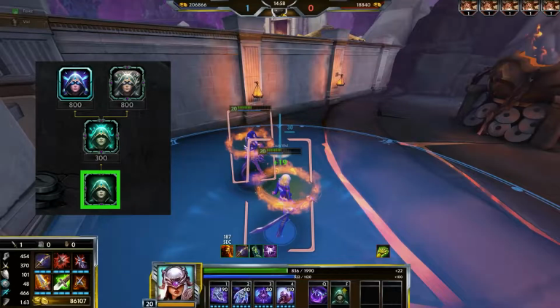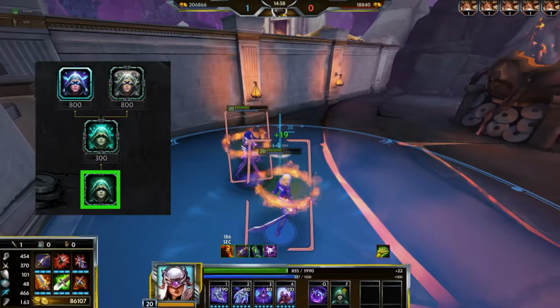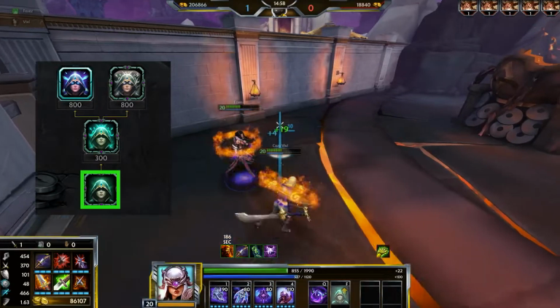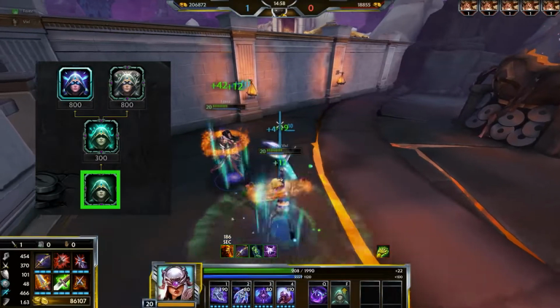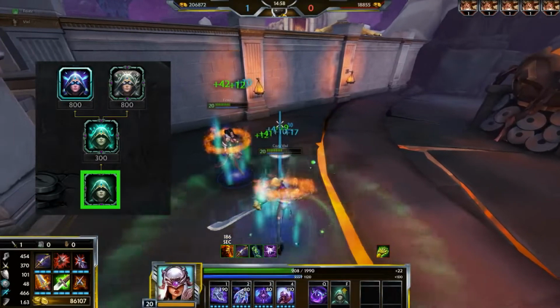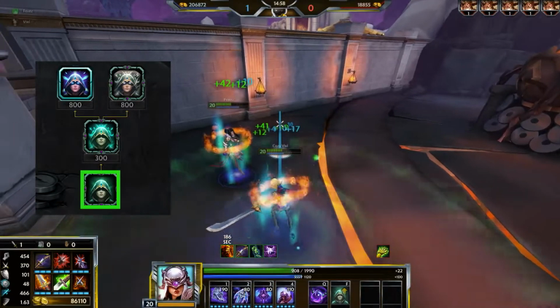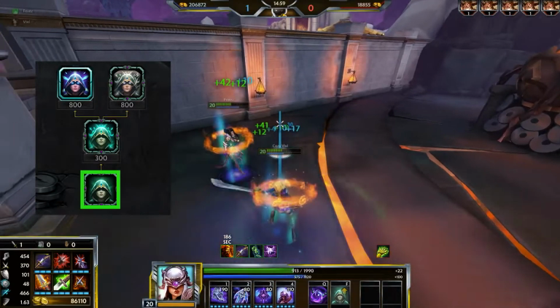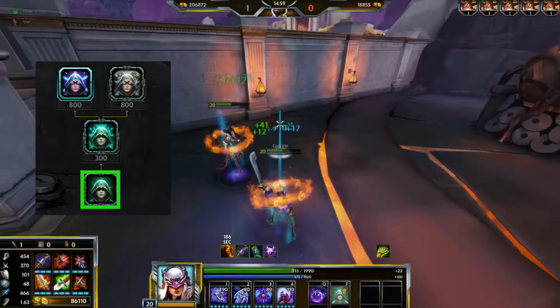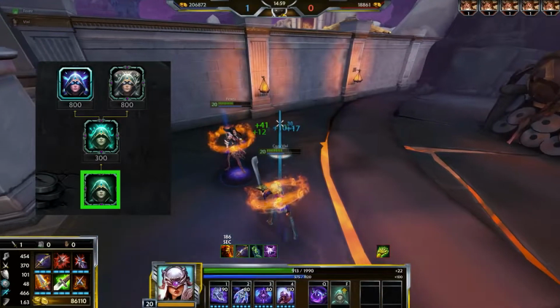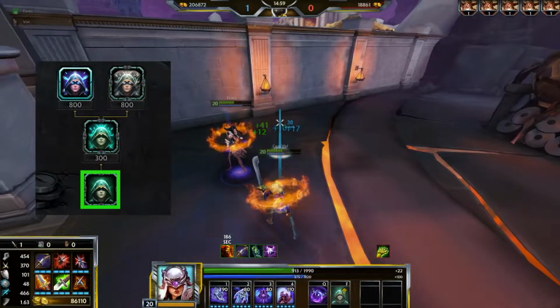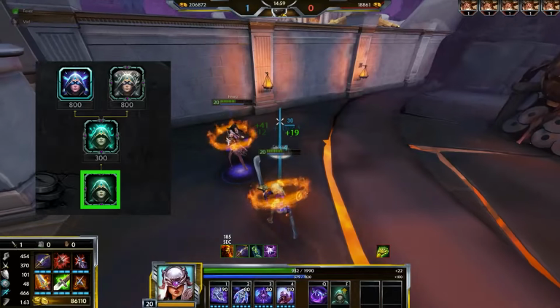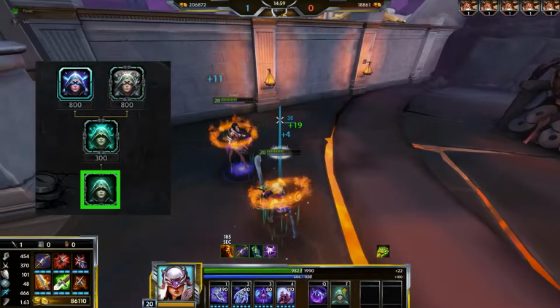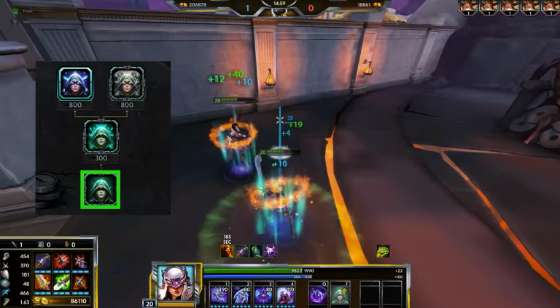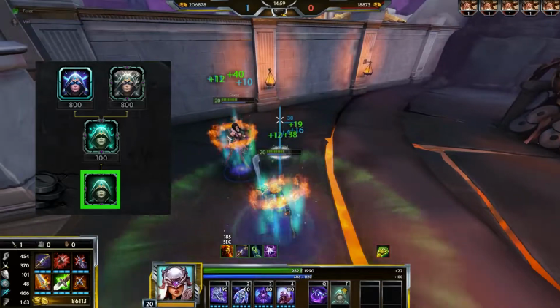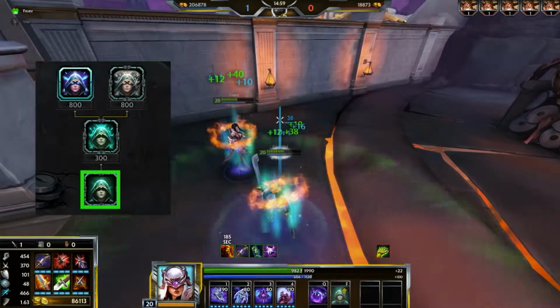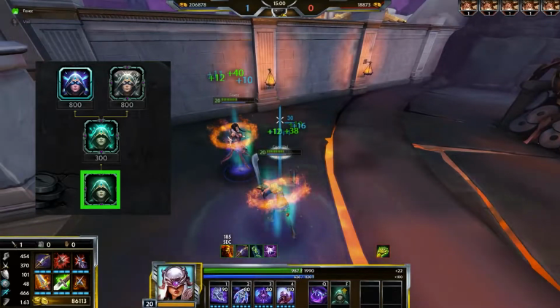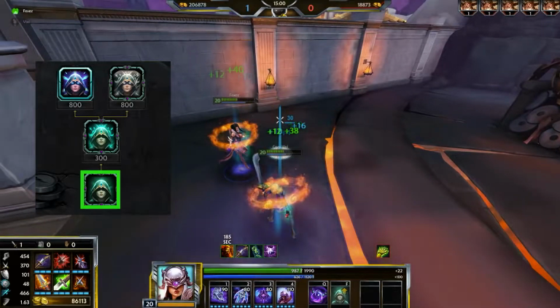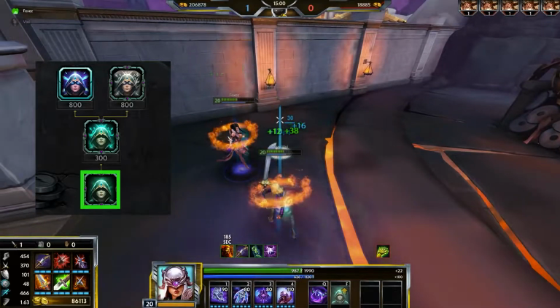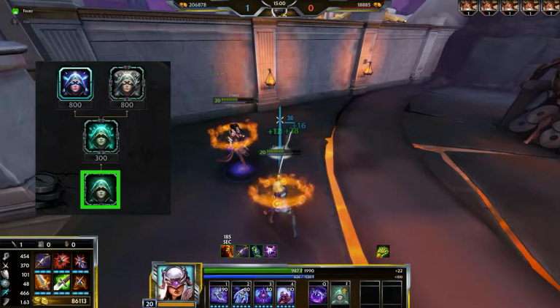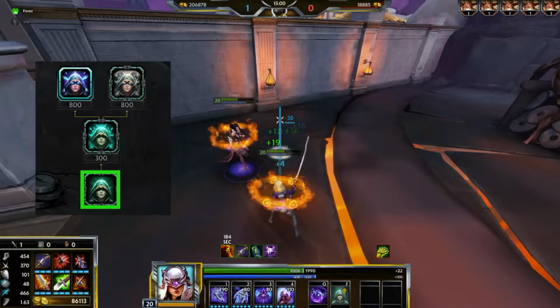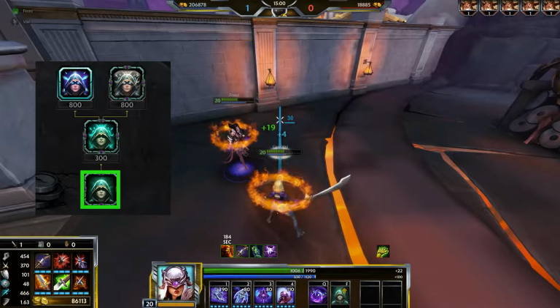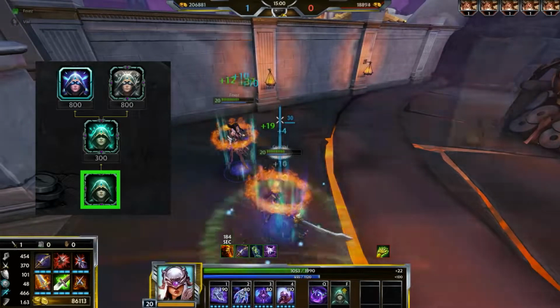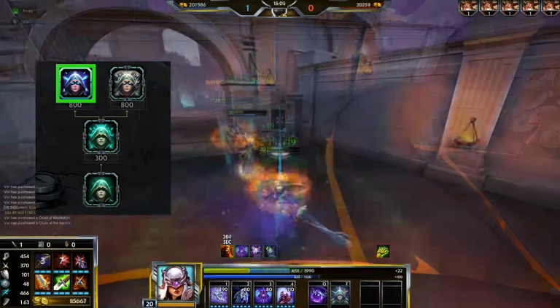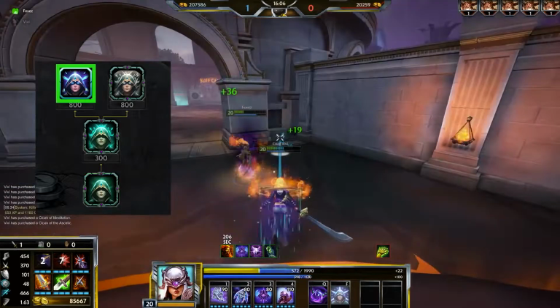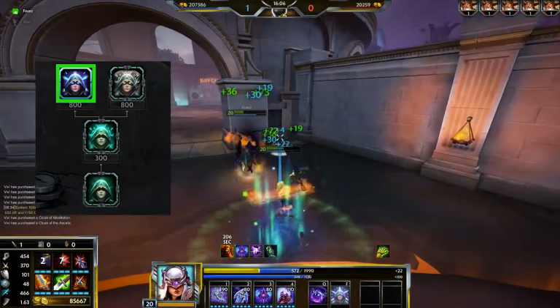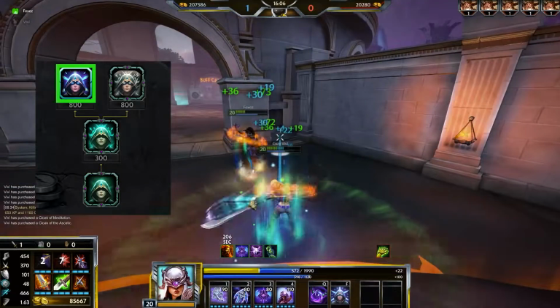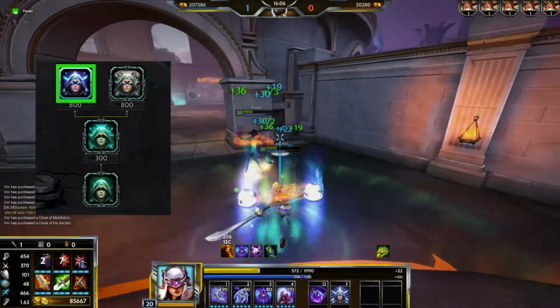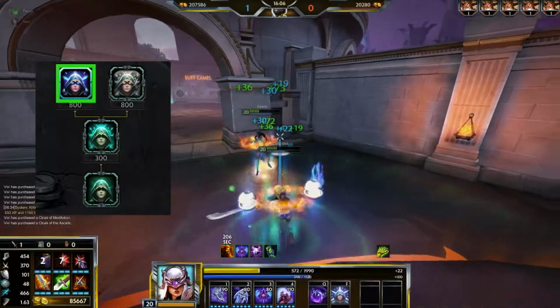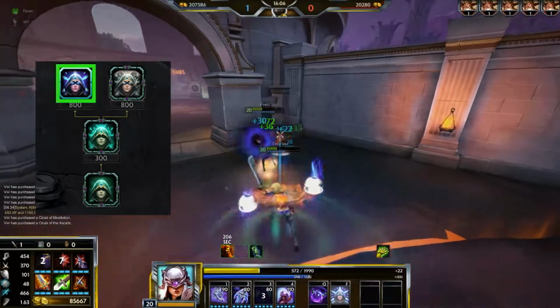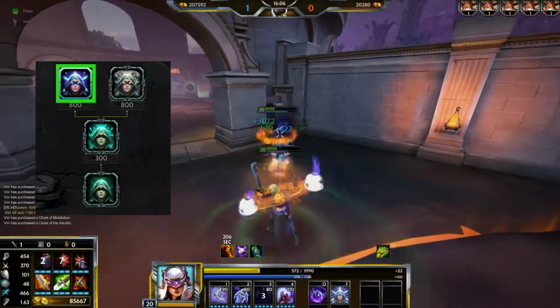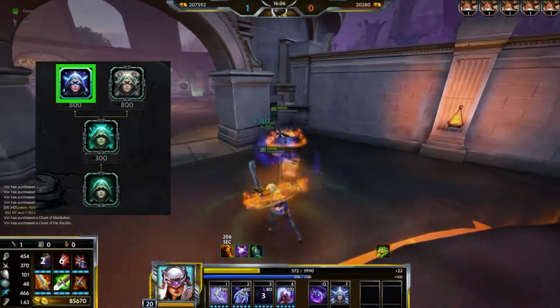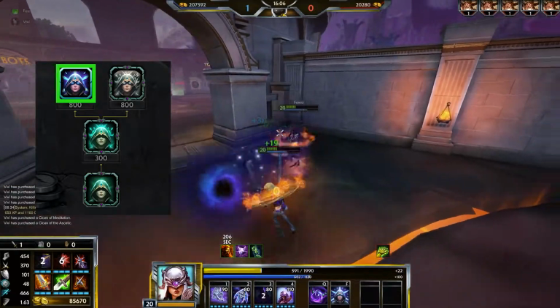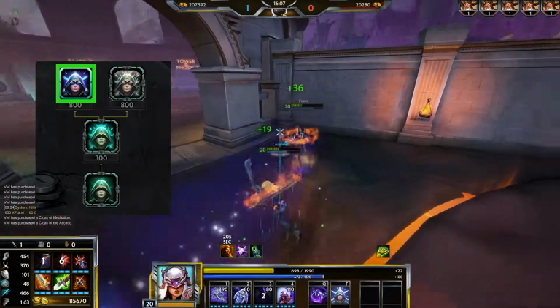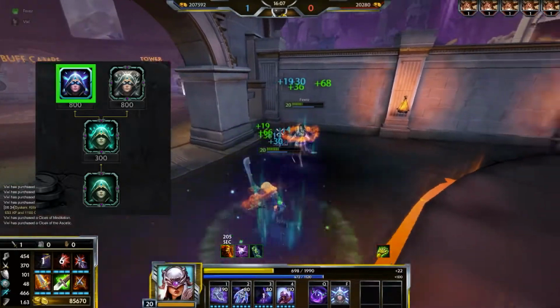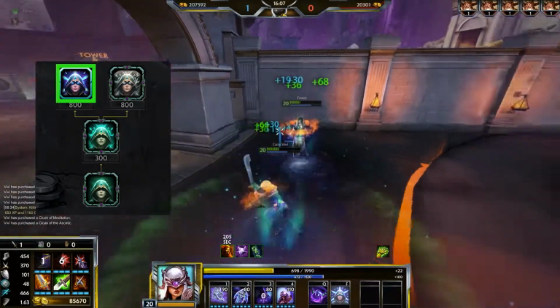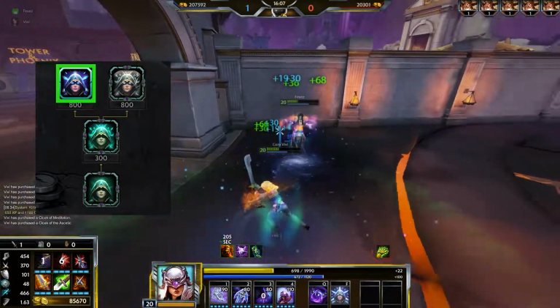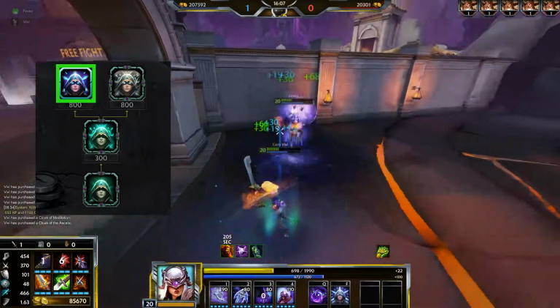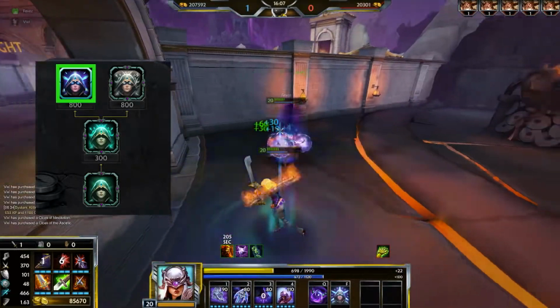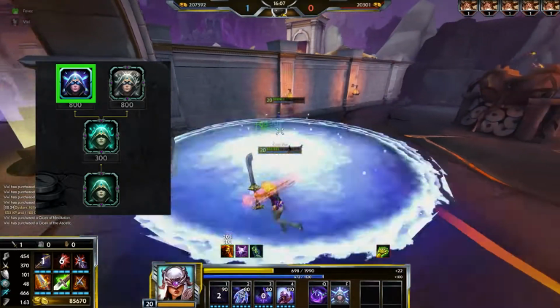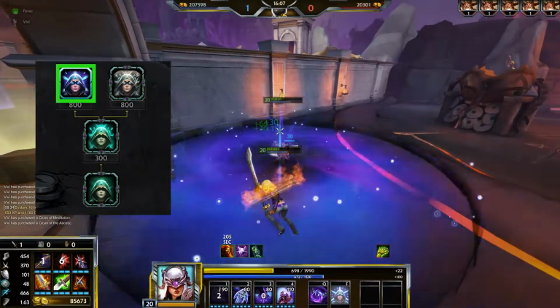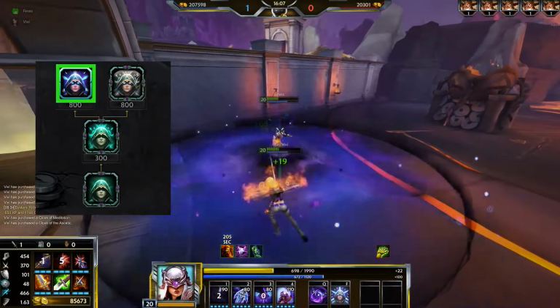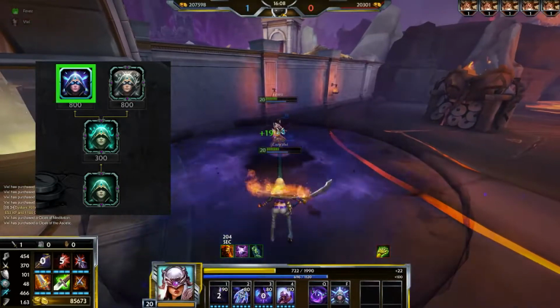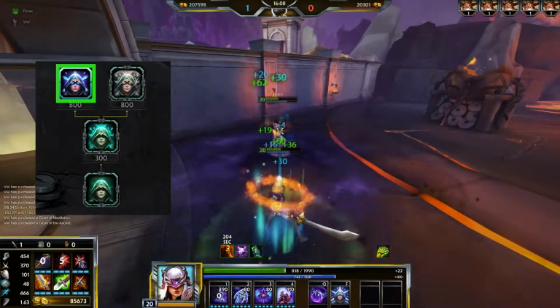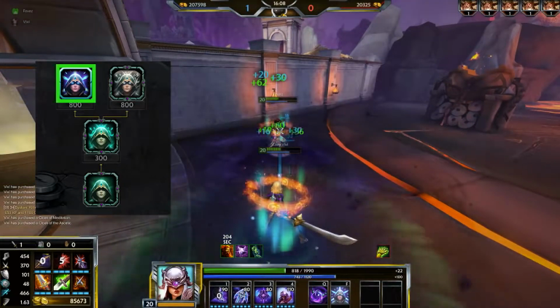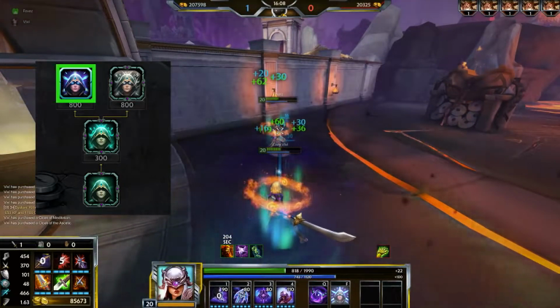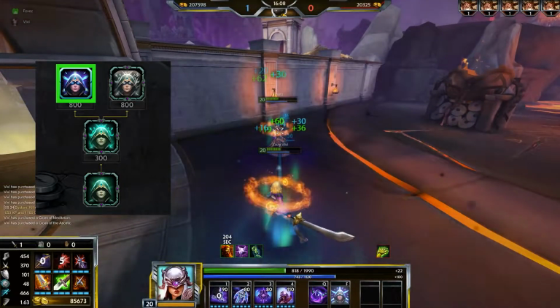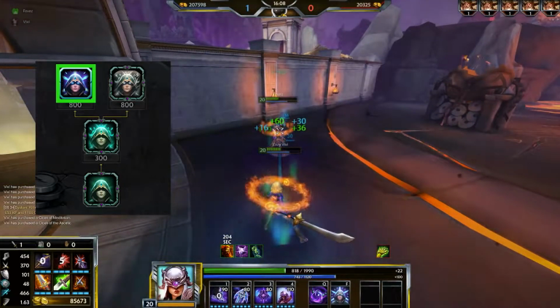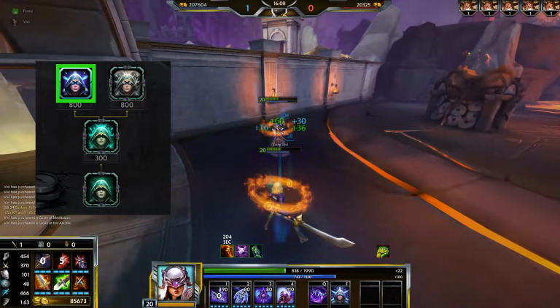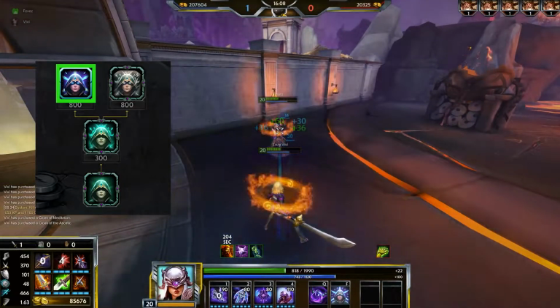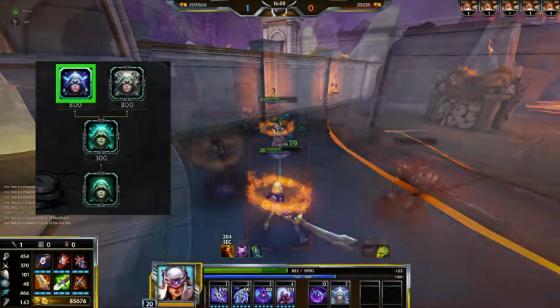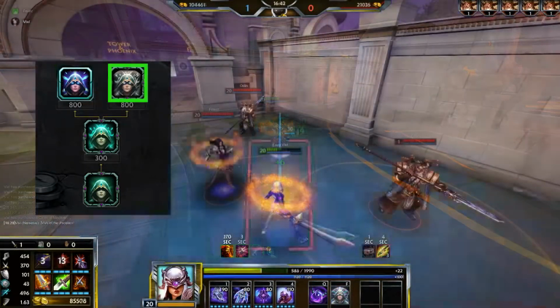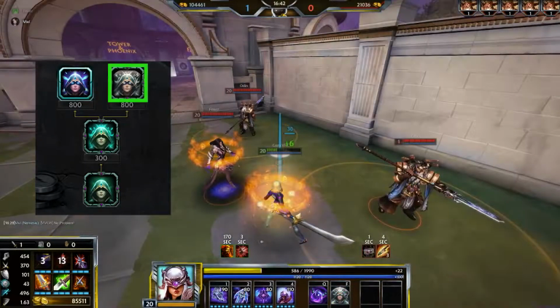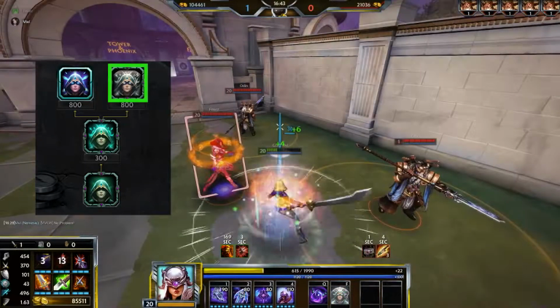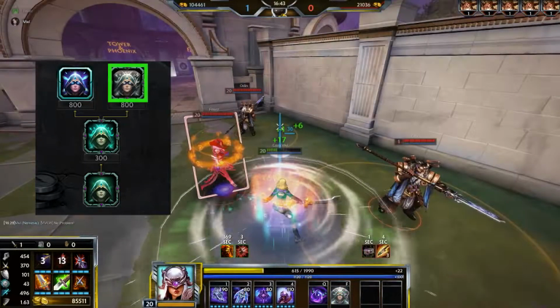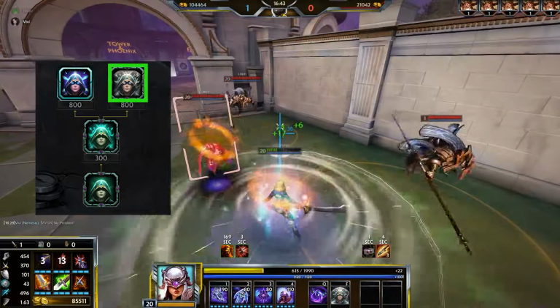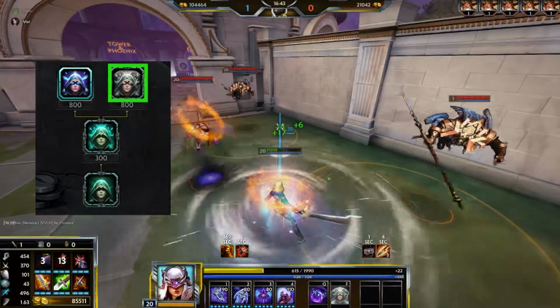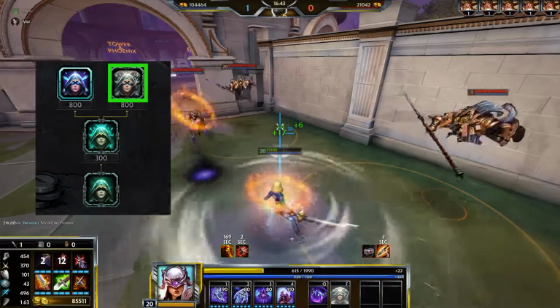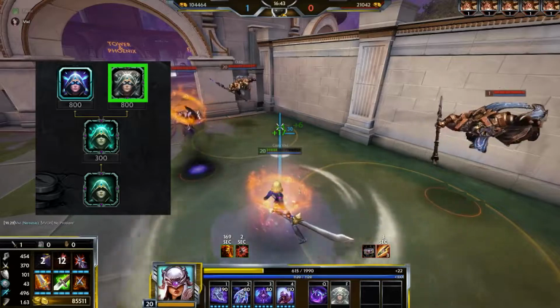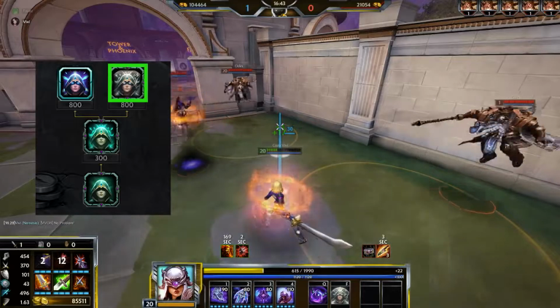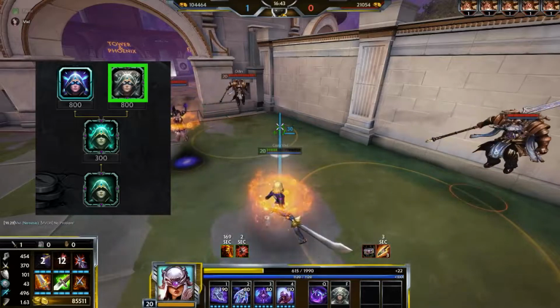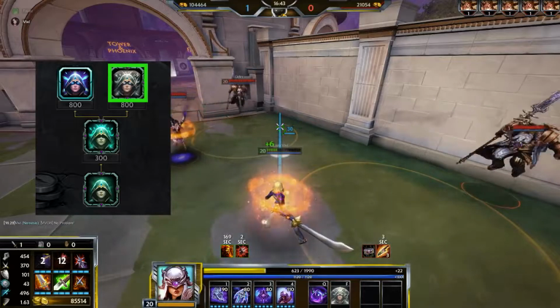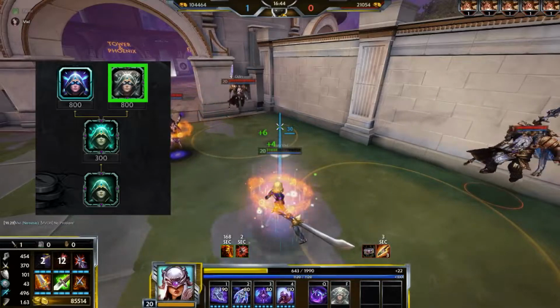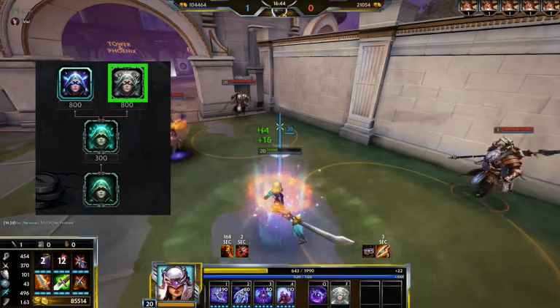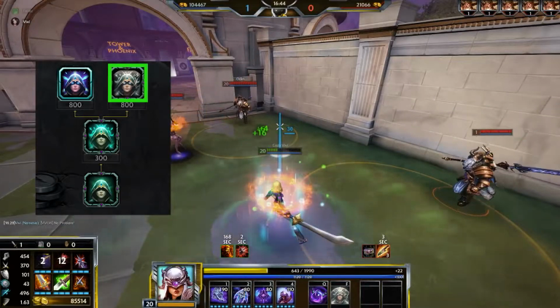Meditation gives out pulses of heals. Cloak of Ascetic reduces your skill cooldown with each tick. Cloak of Avatar knocks enemies away.